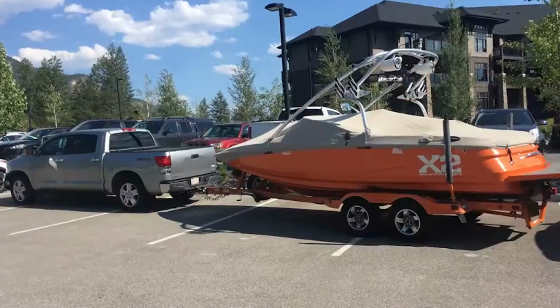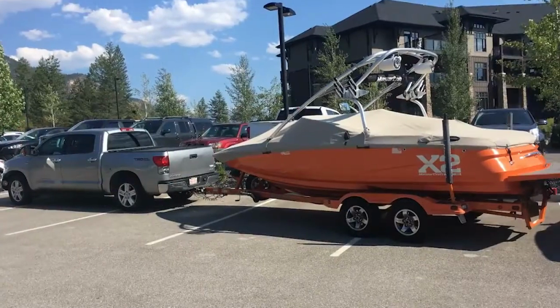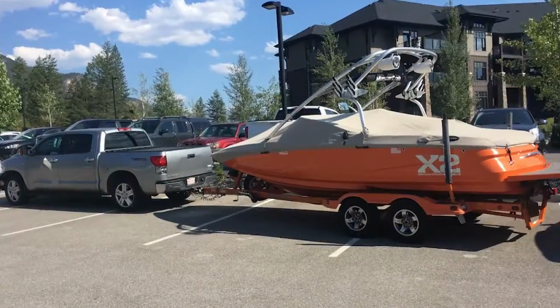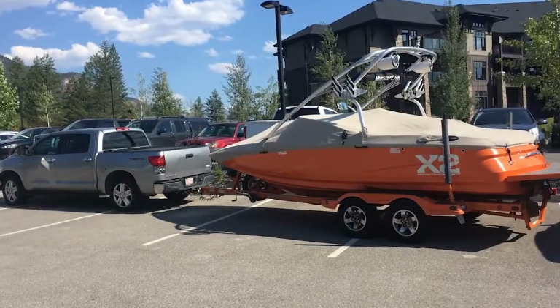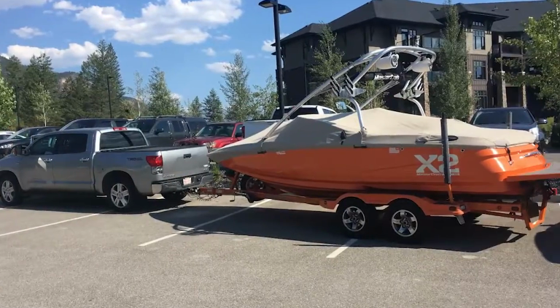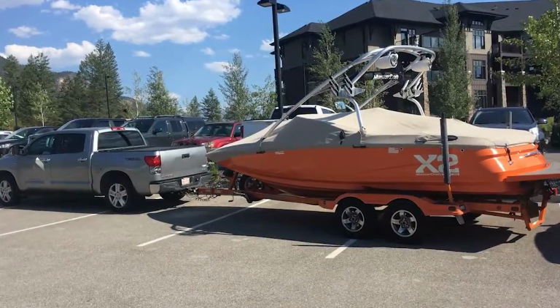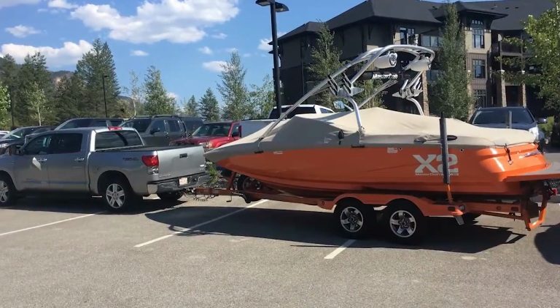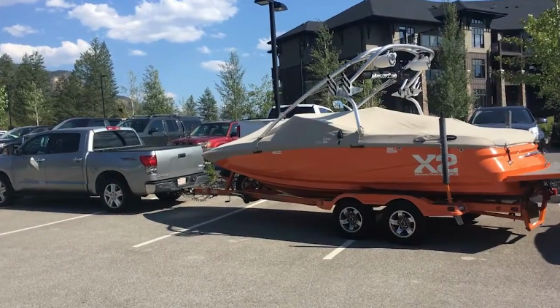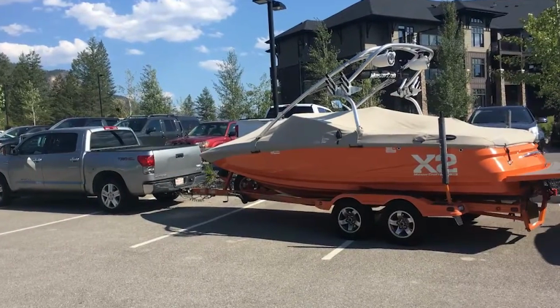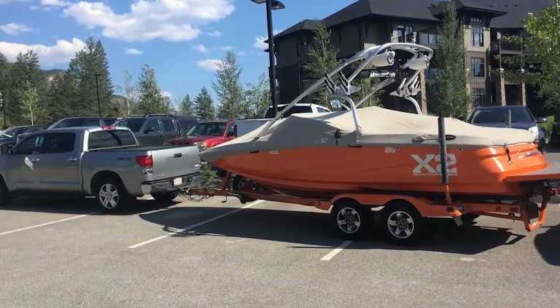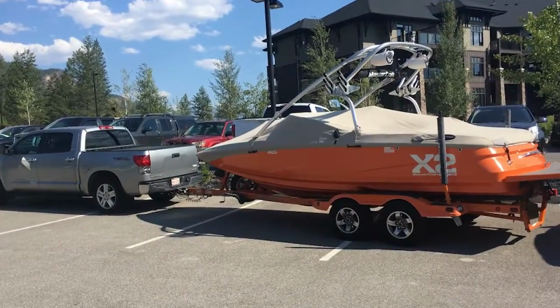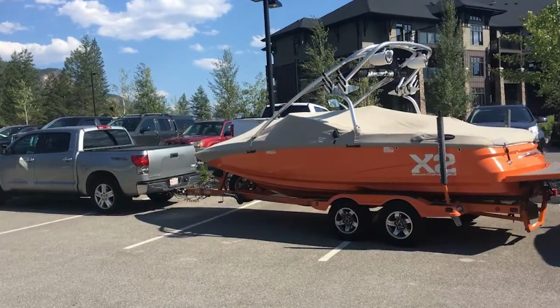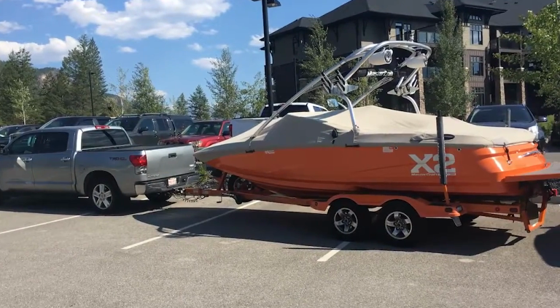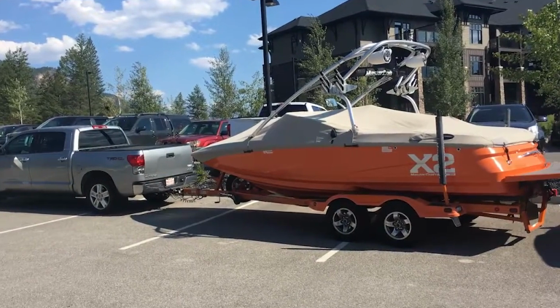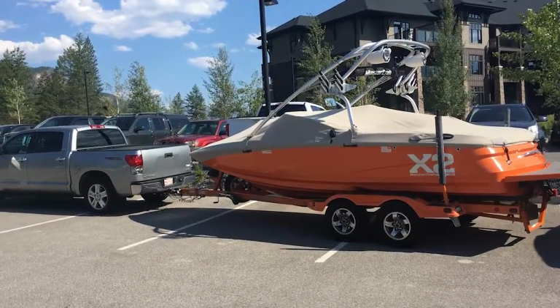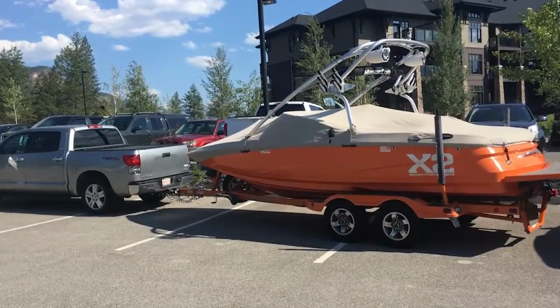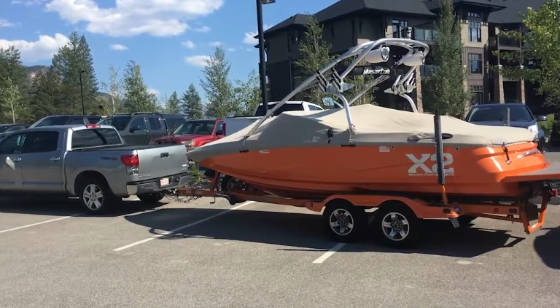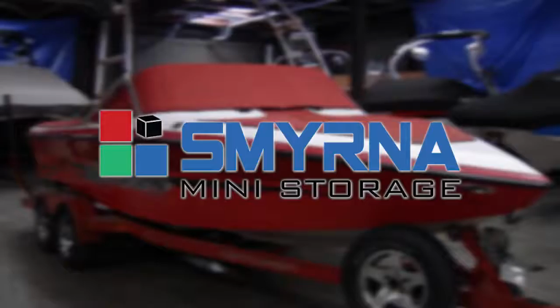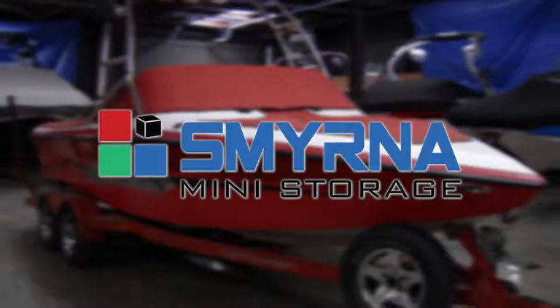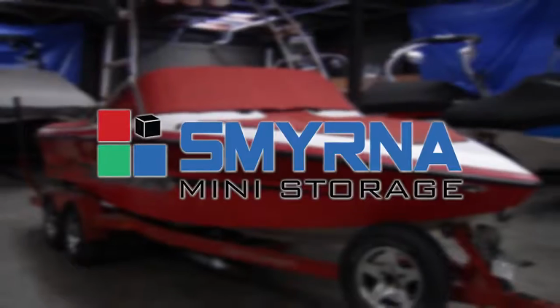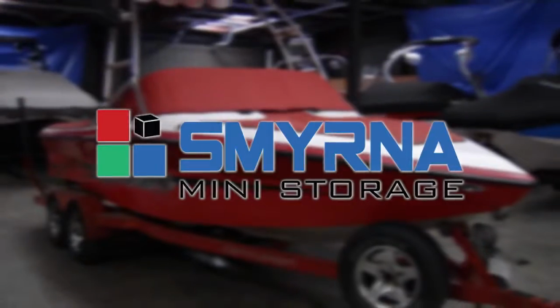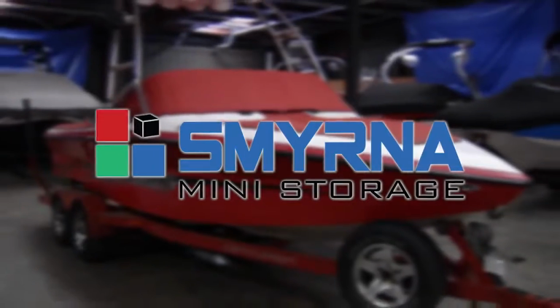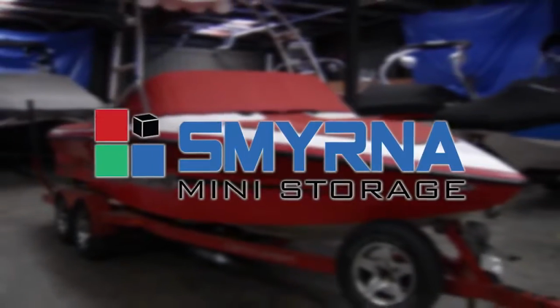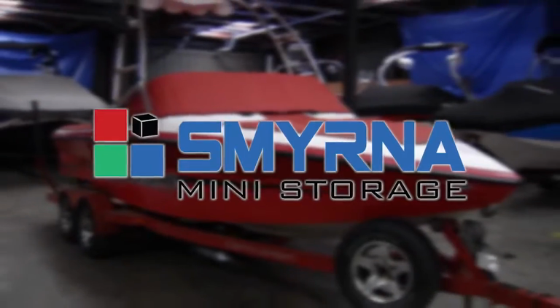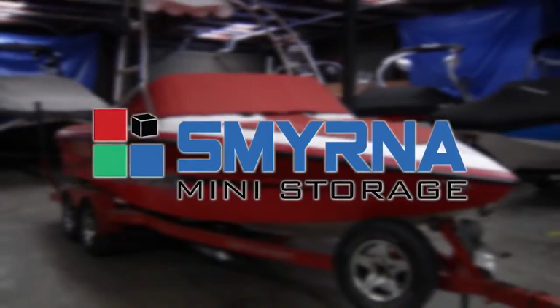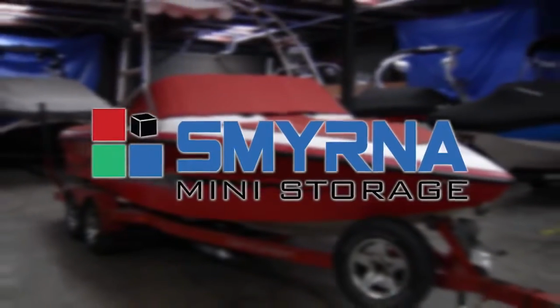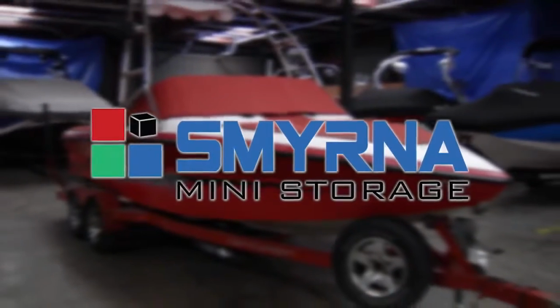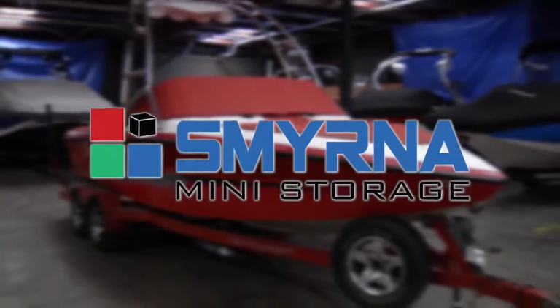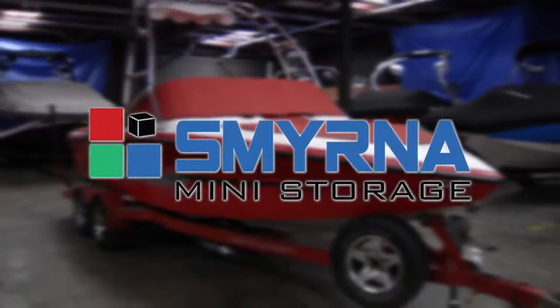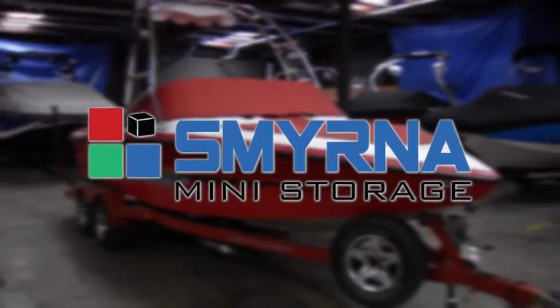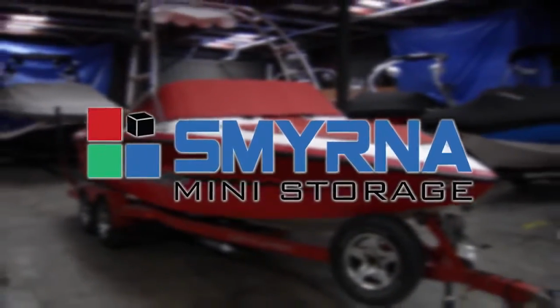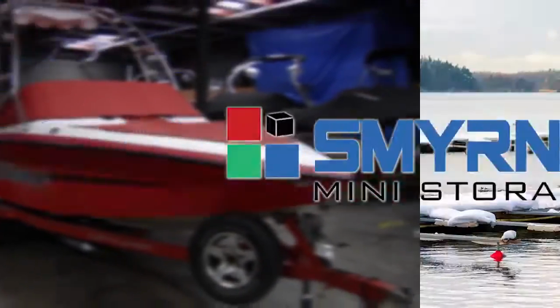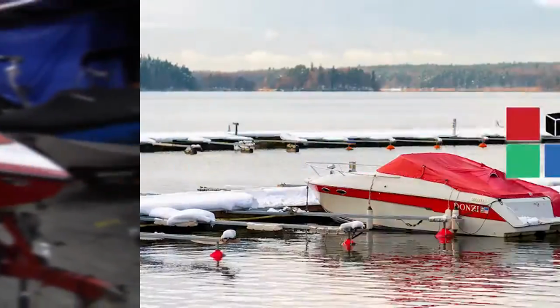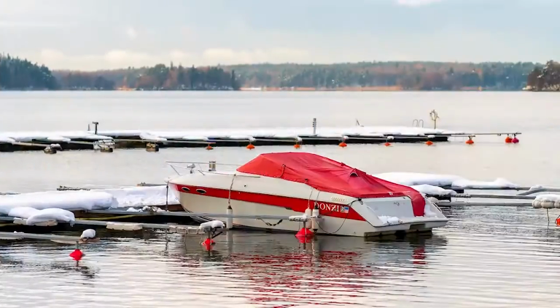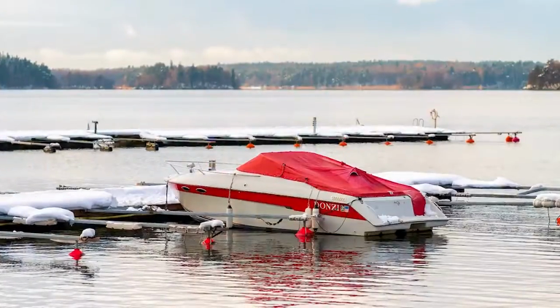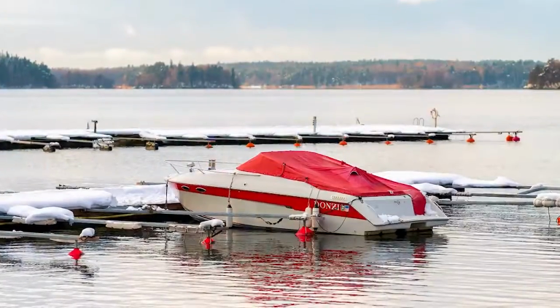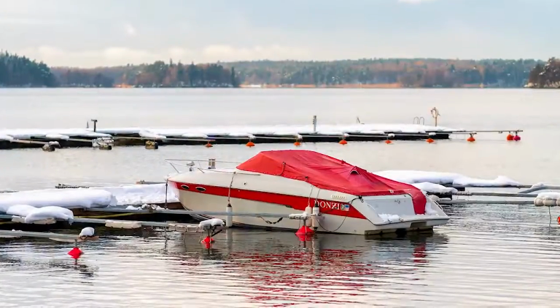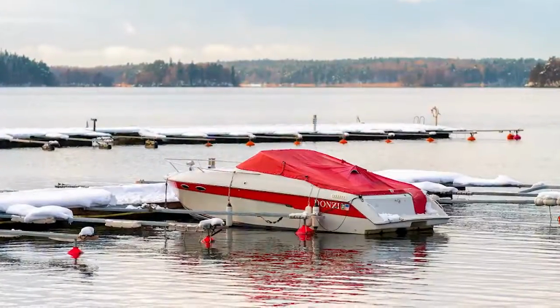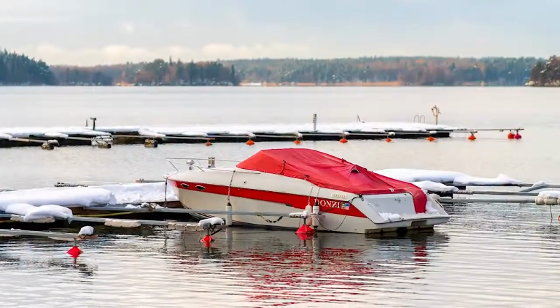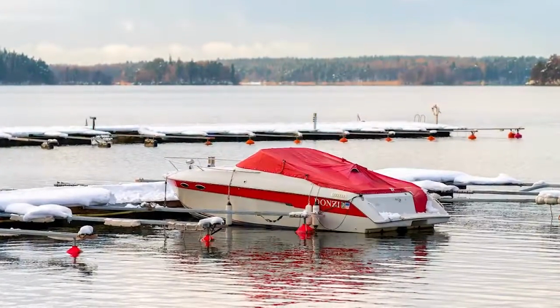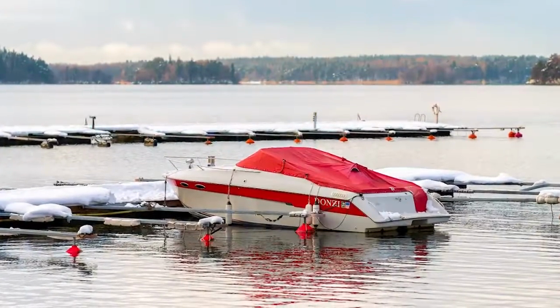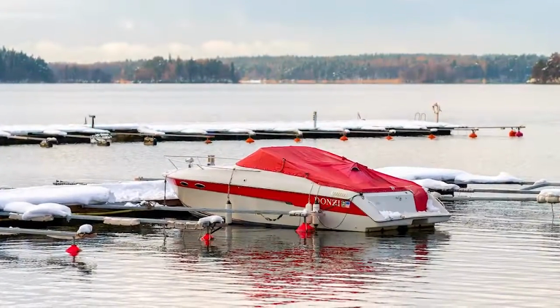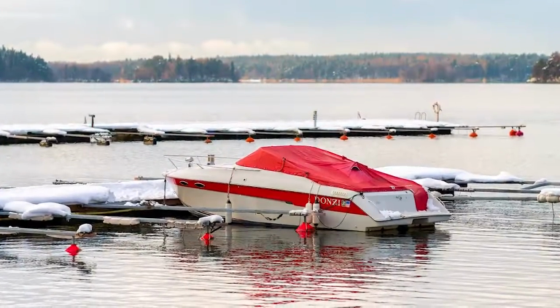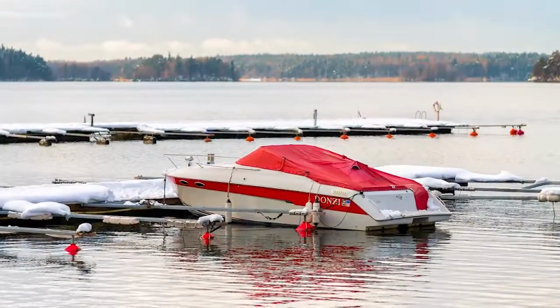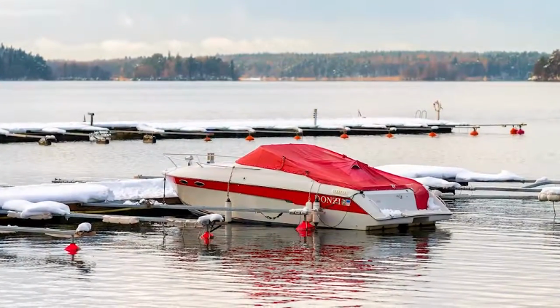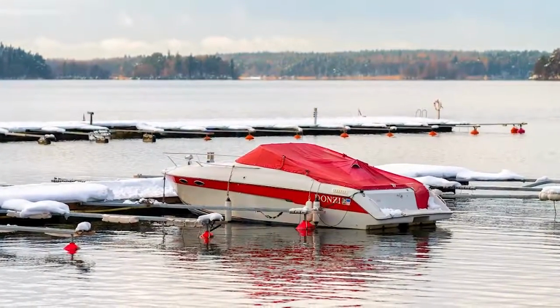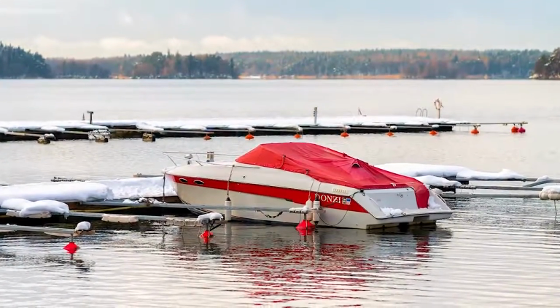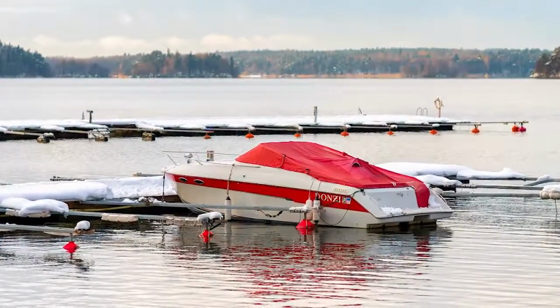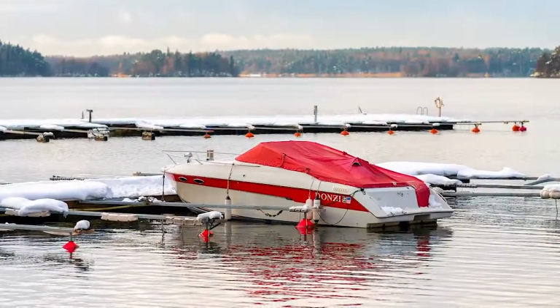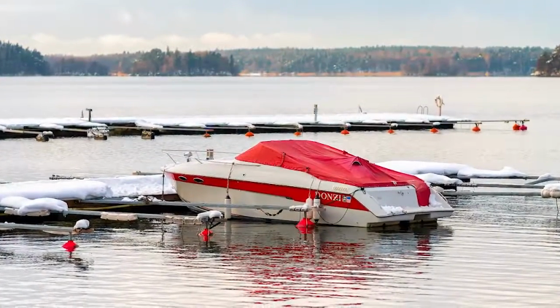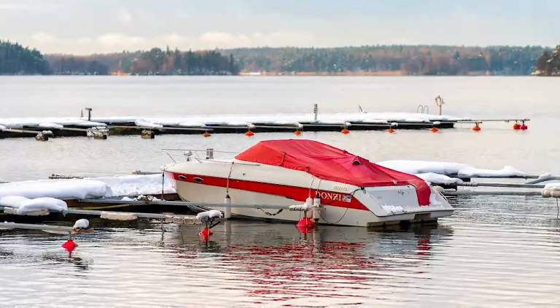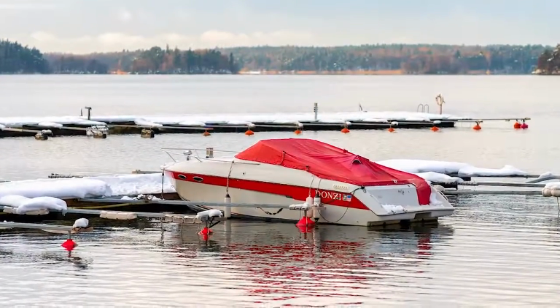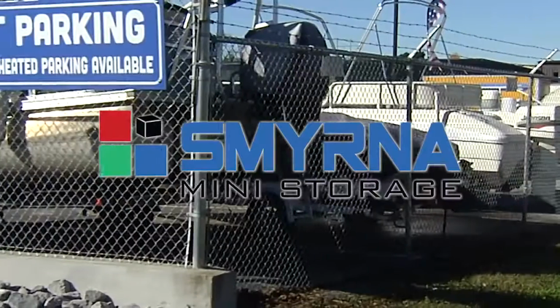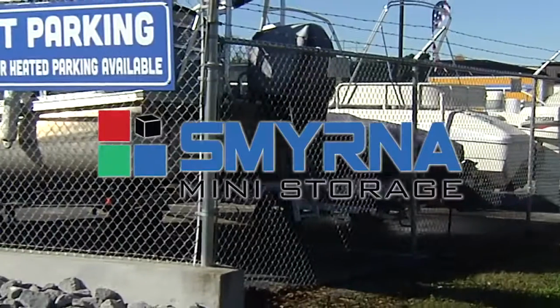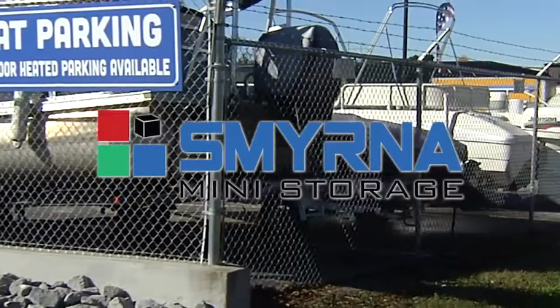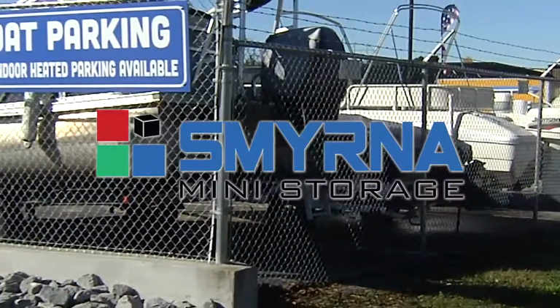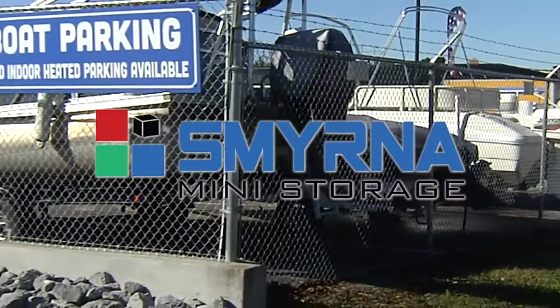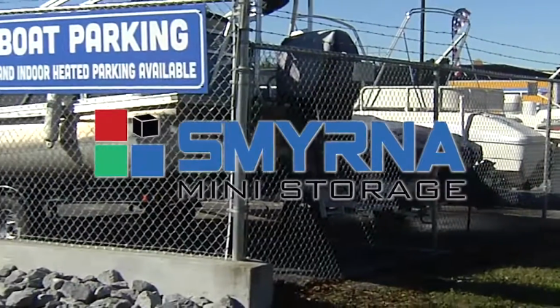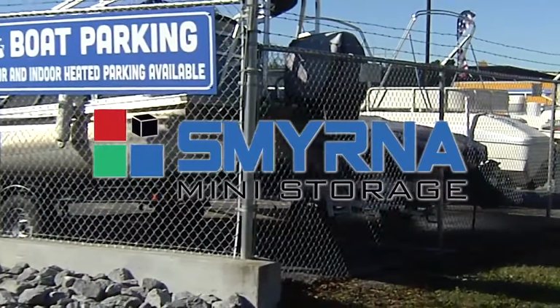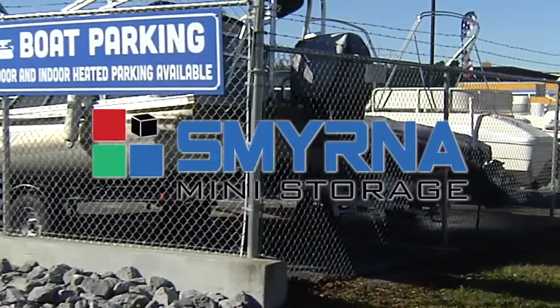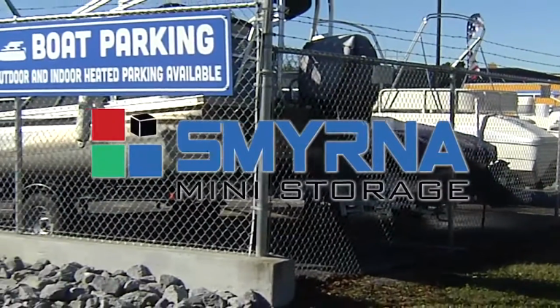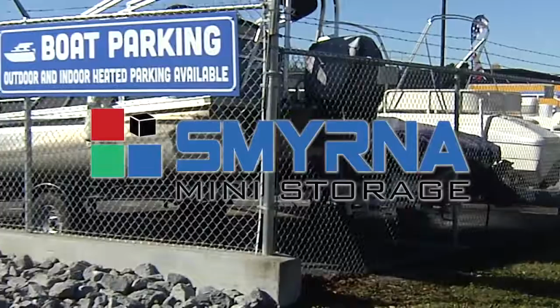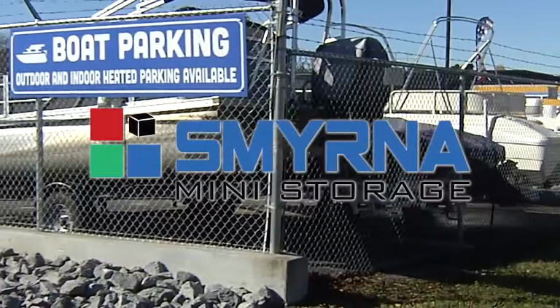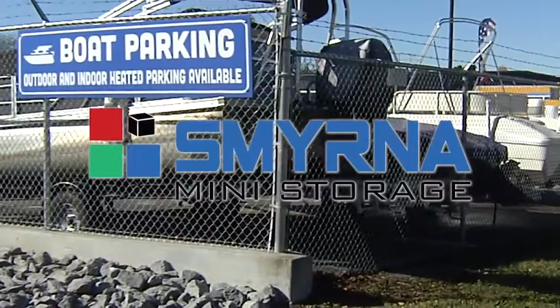Is your HOA making you move your boat? Bring it to Smyrna Mini Storage. Don't want to keep your boat in winter weather? Bring it to Smyrna Mini Storage.